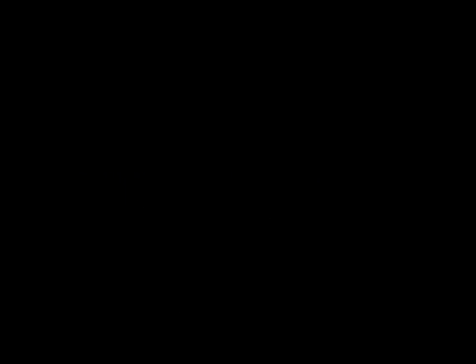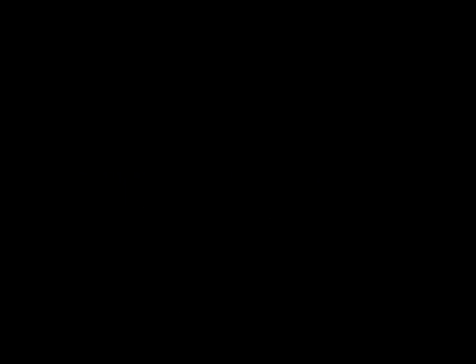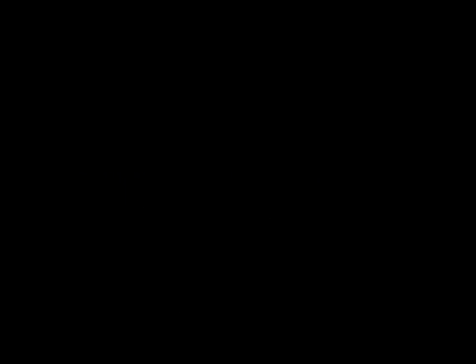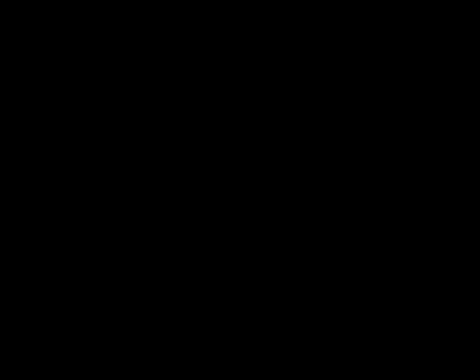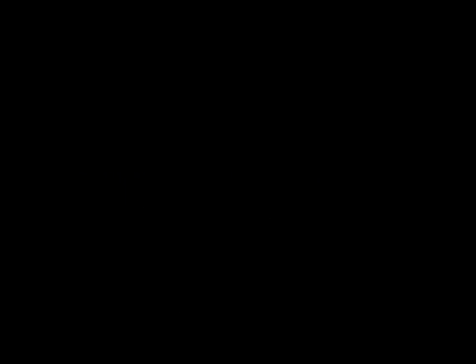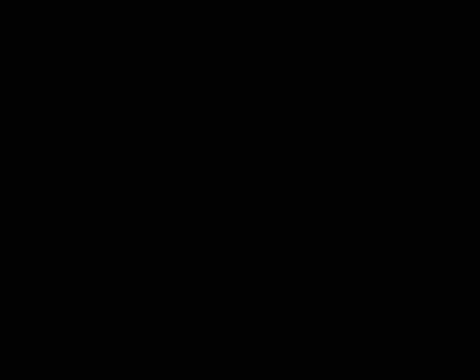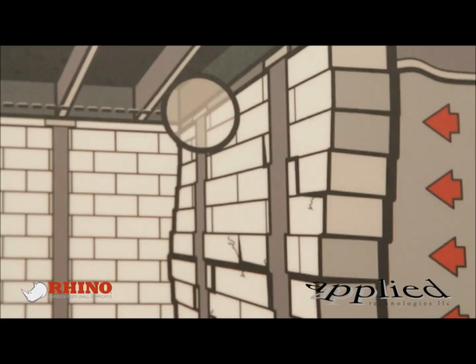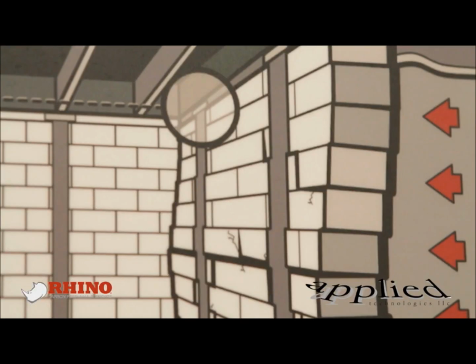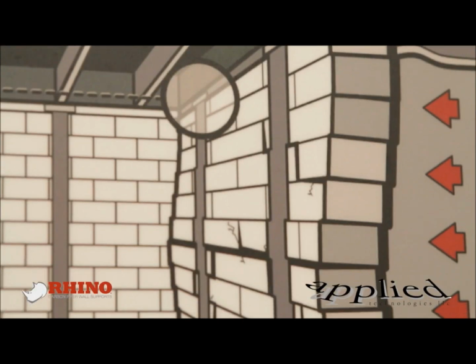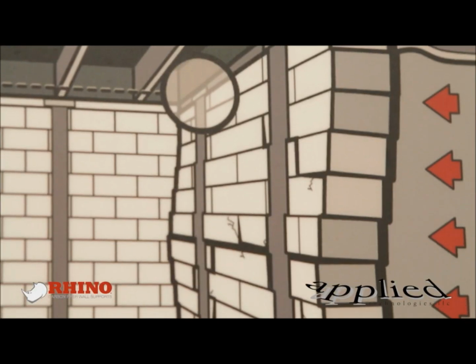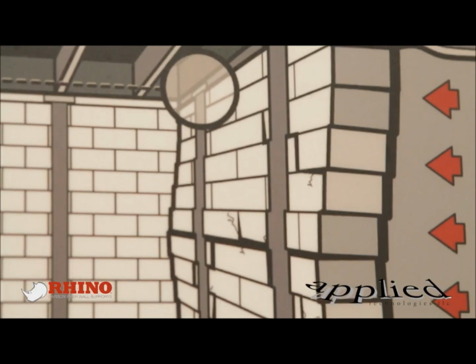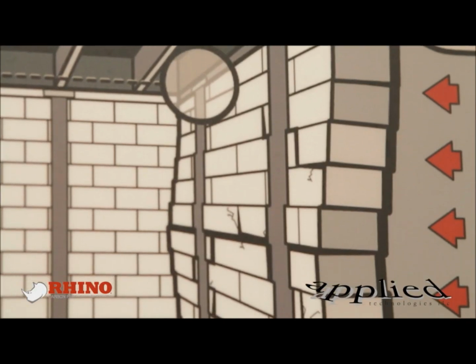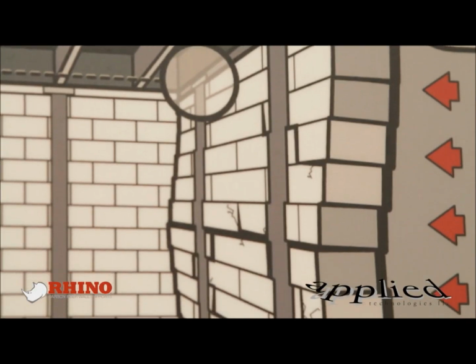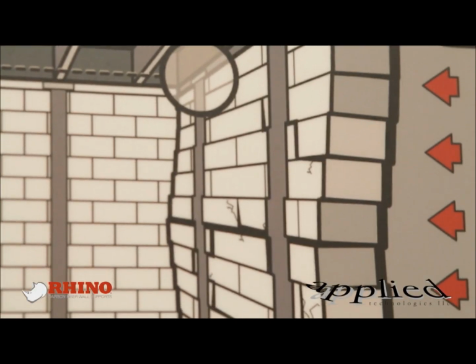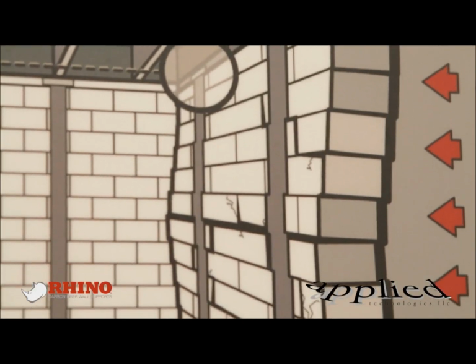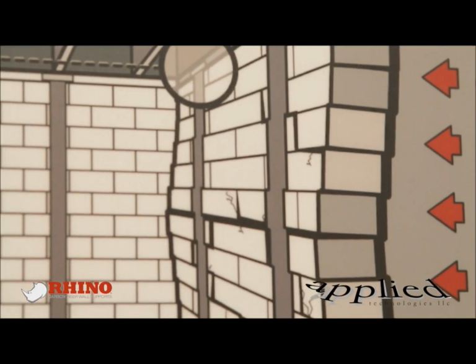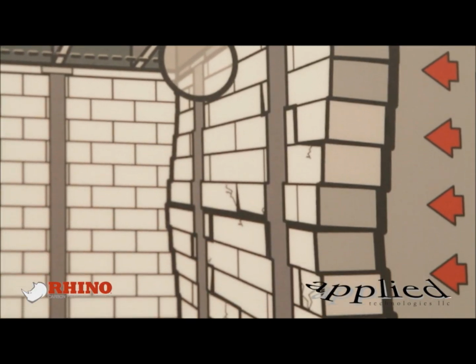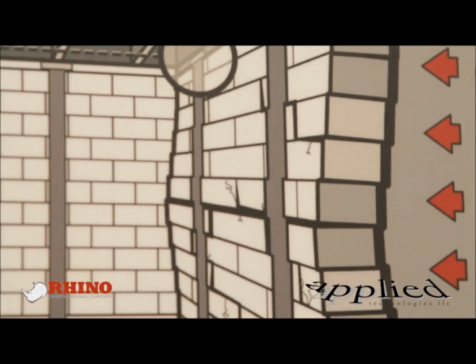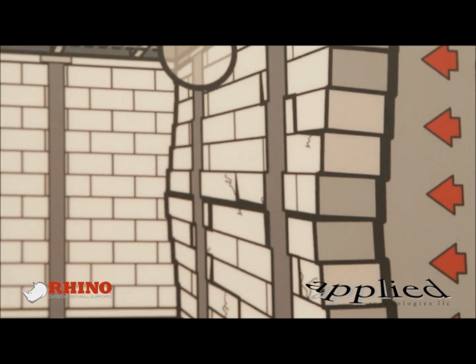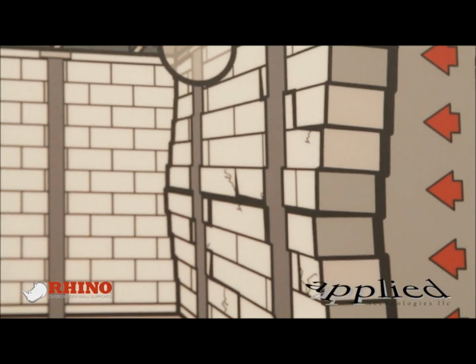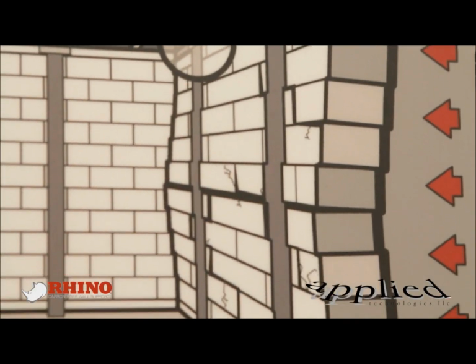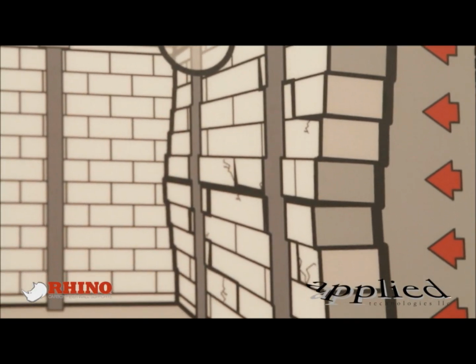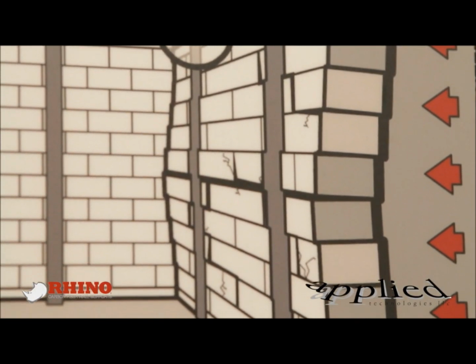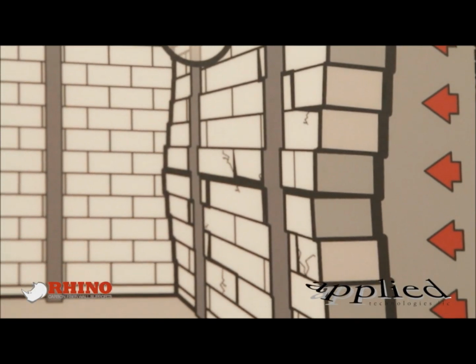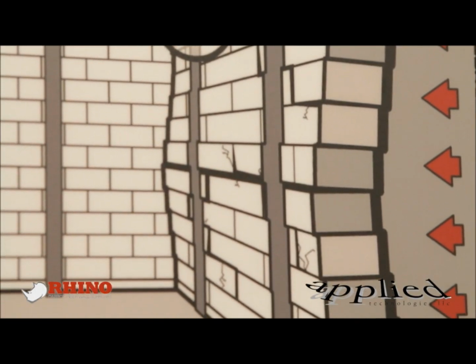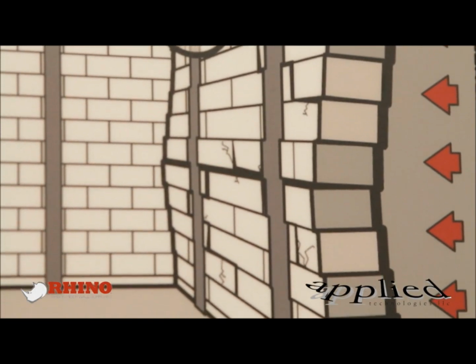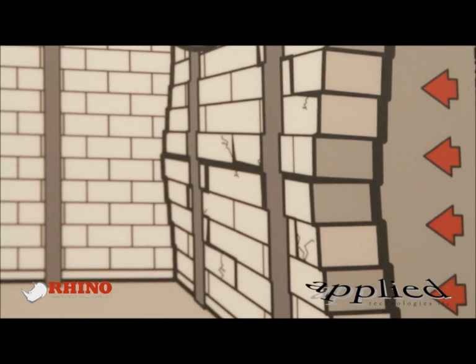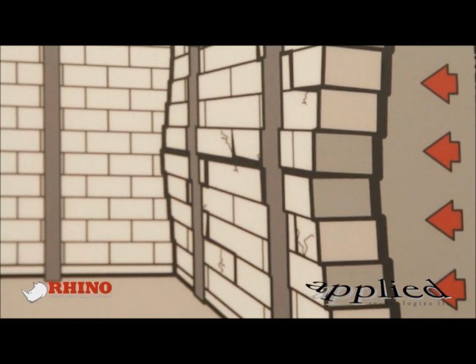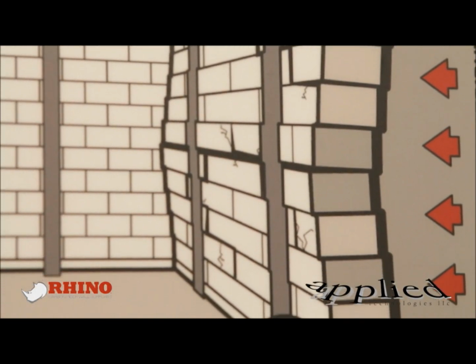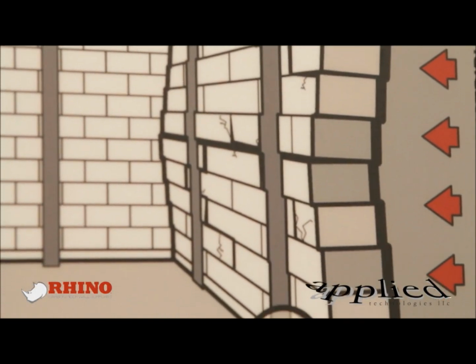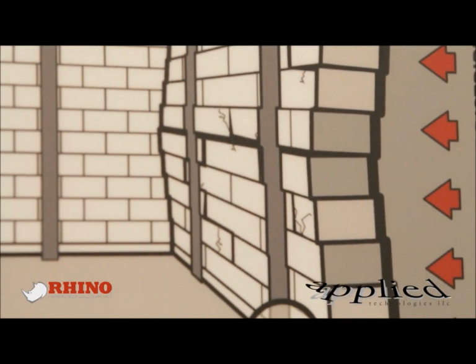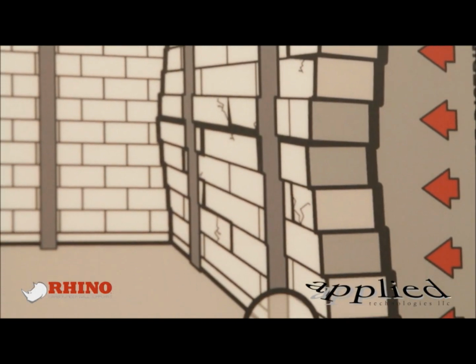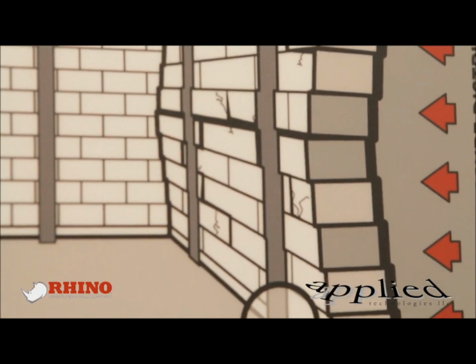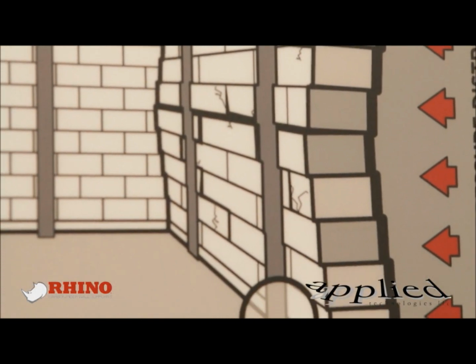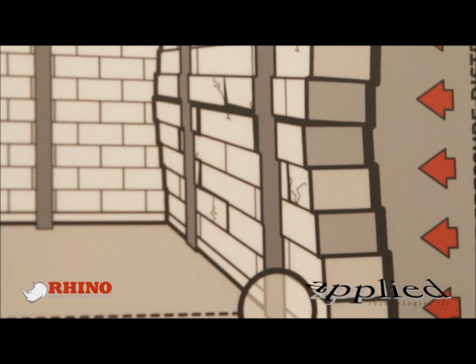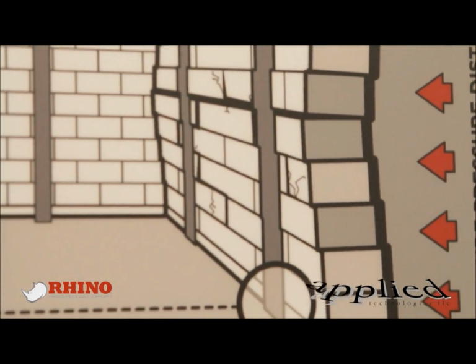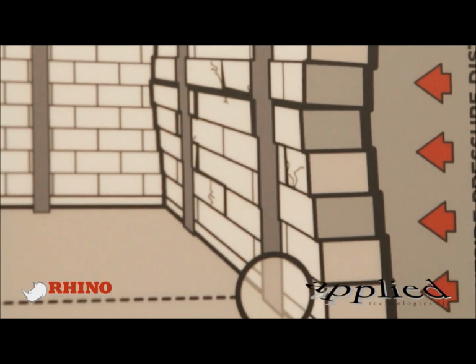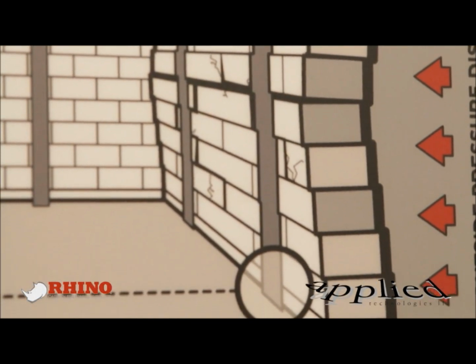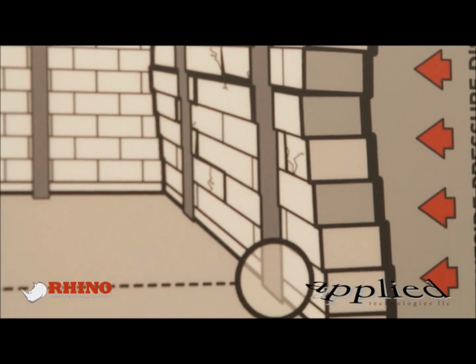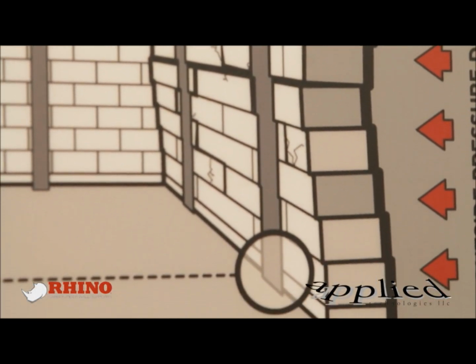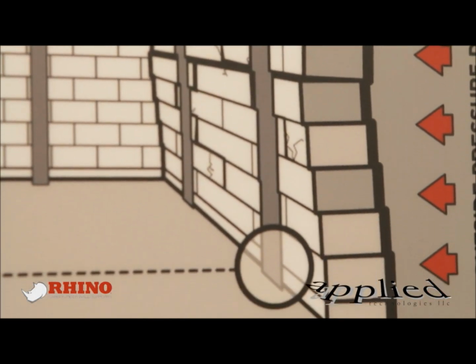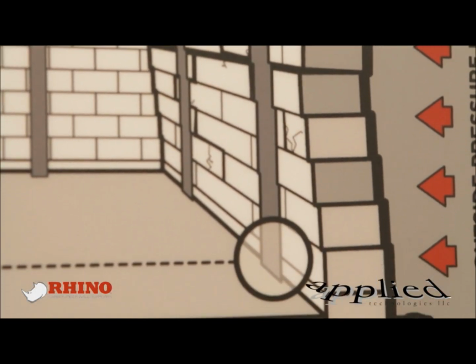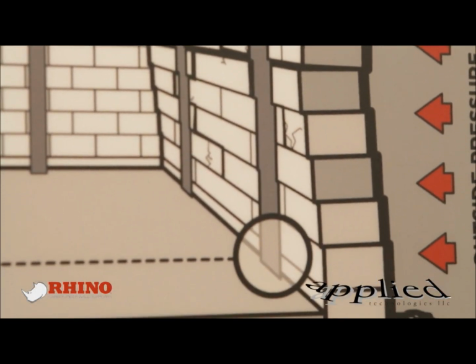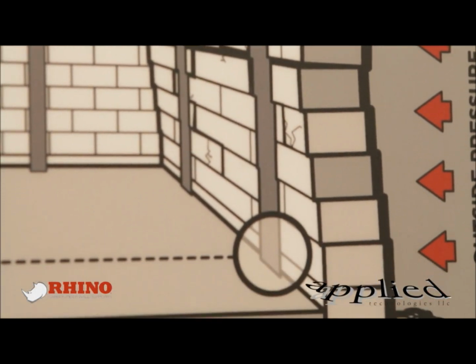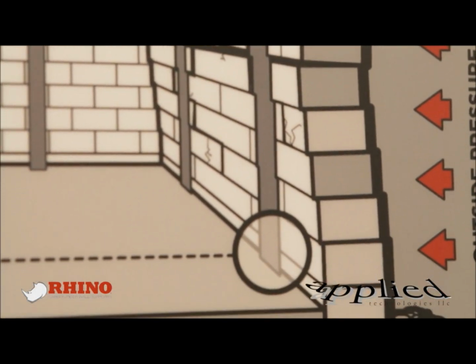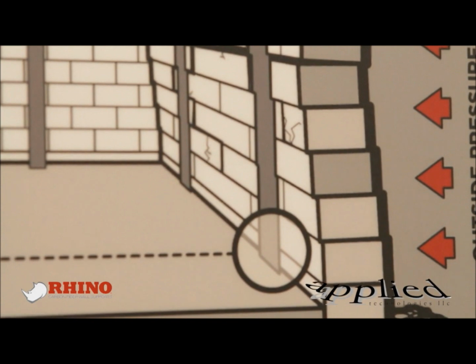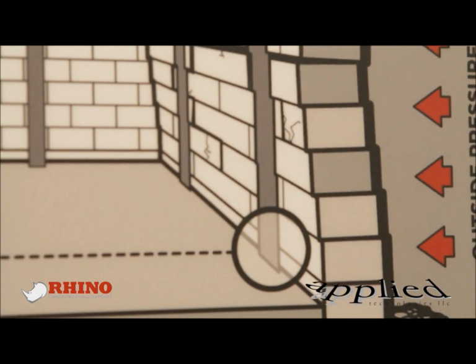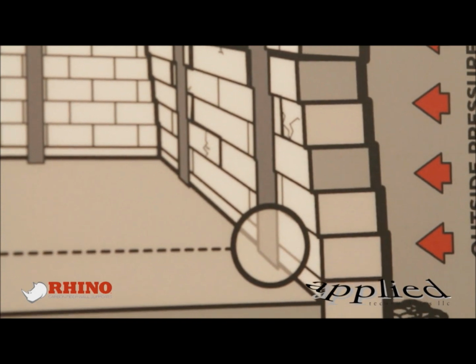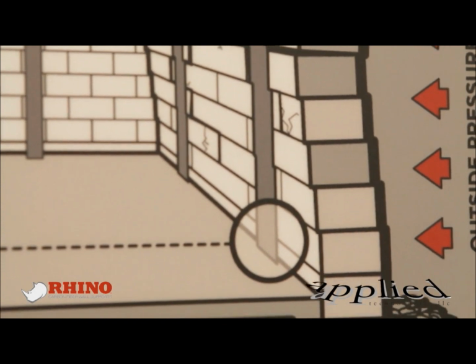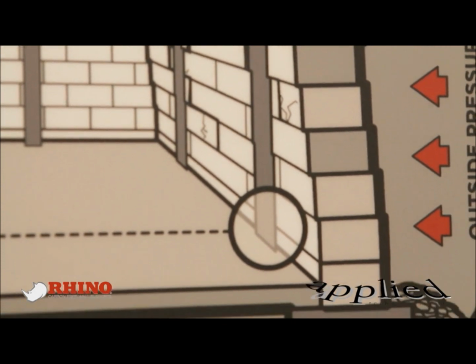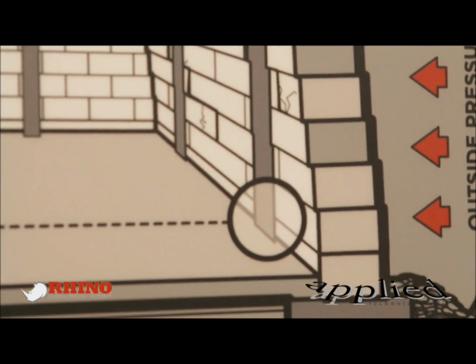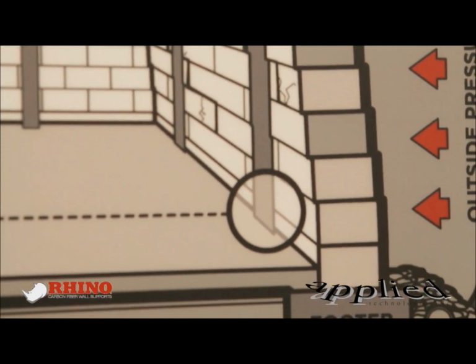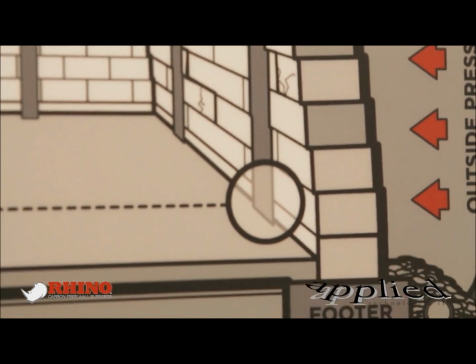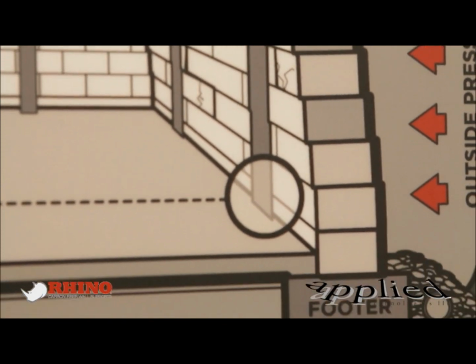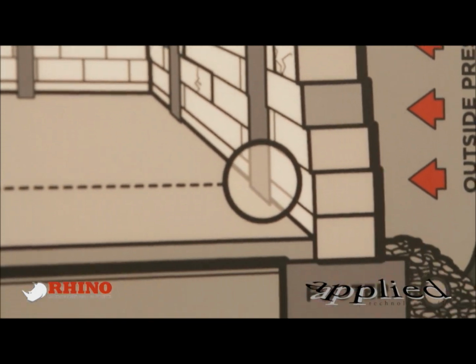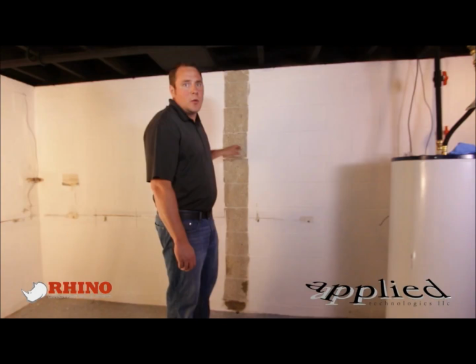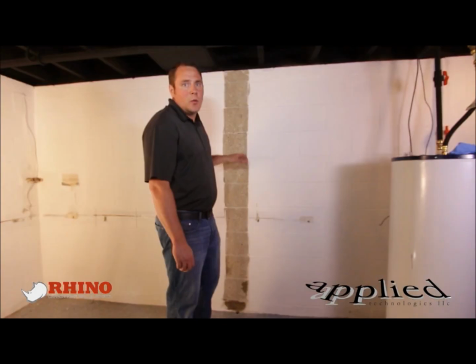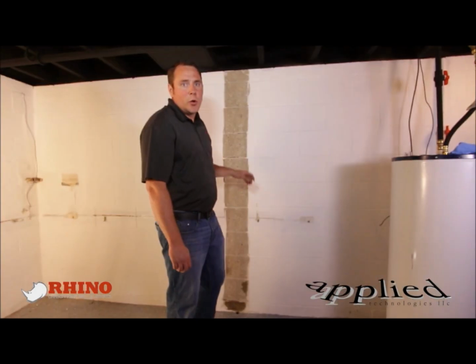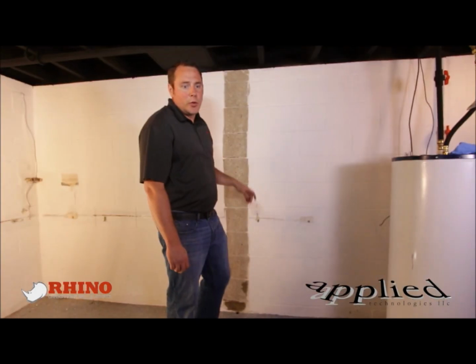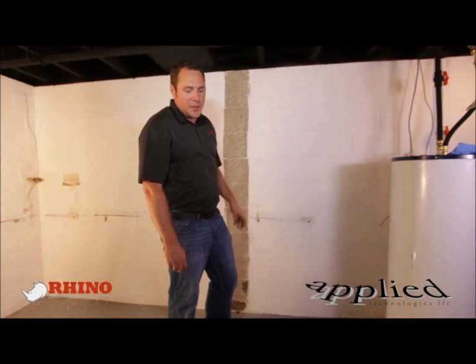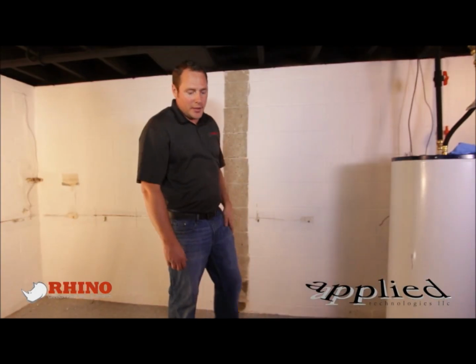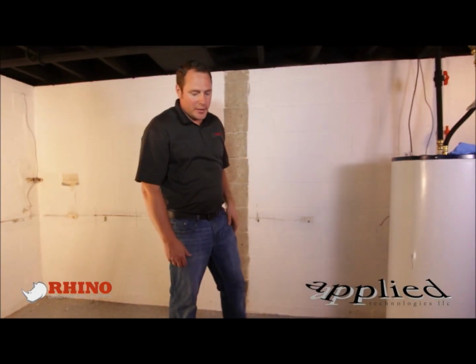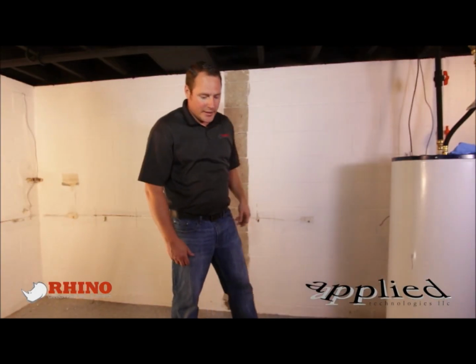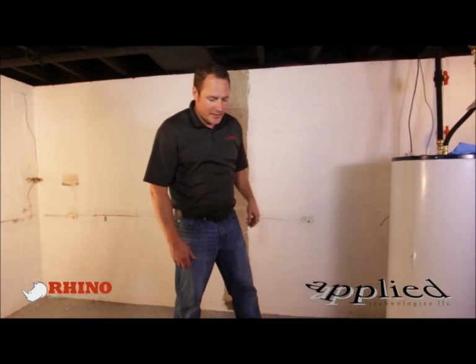We're going to be repairing a wall today that has some cracking and bowing in it with a Rhino carbon fiber wall repair kit.